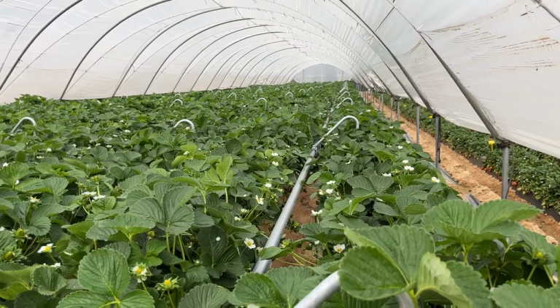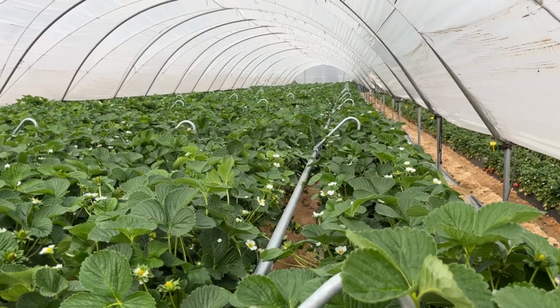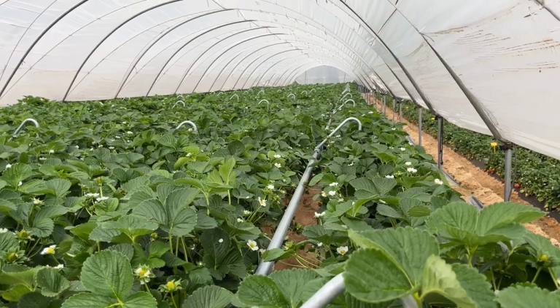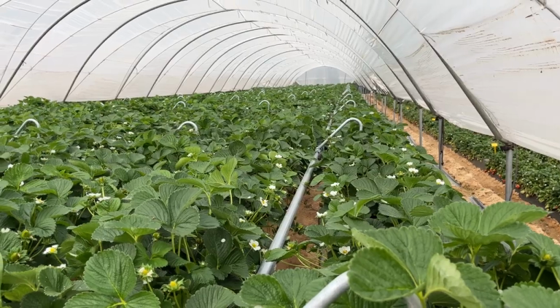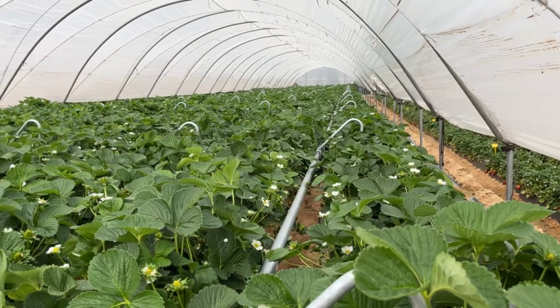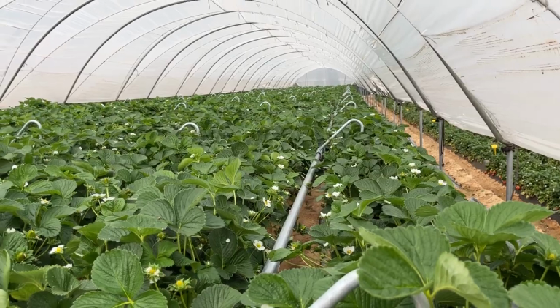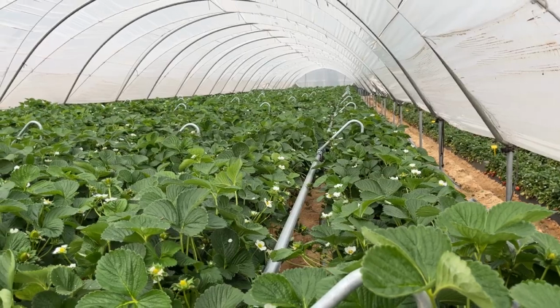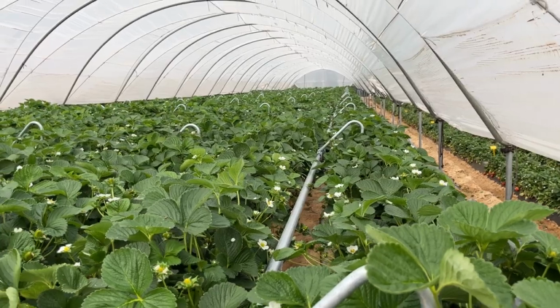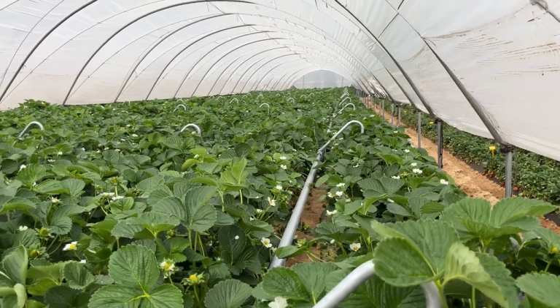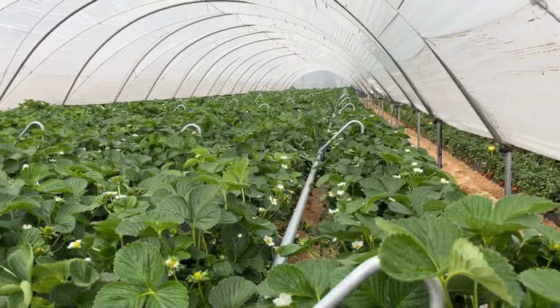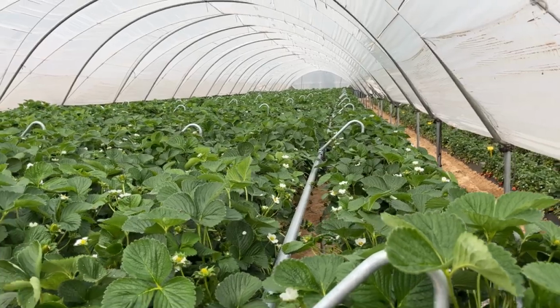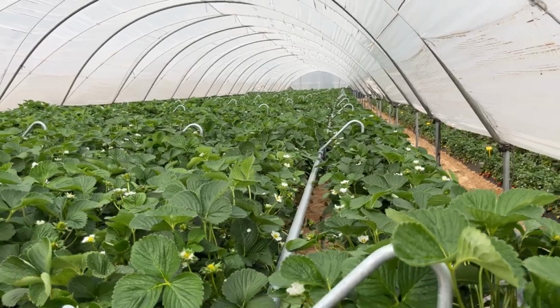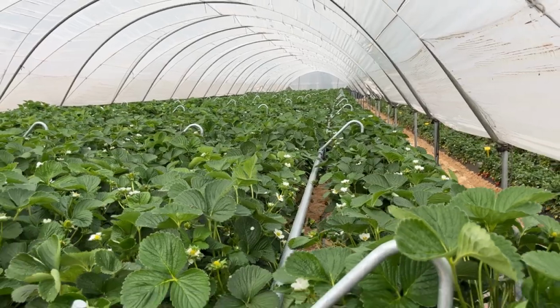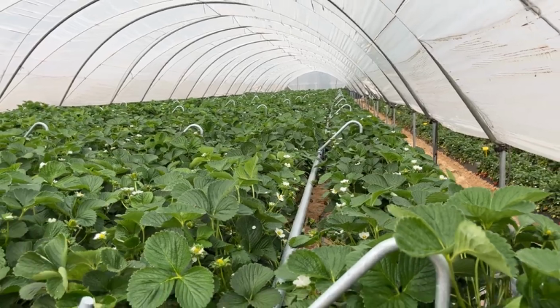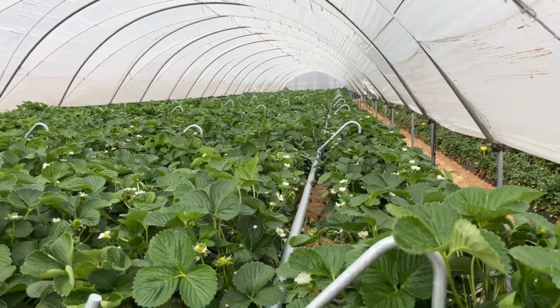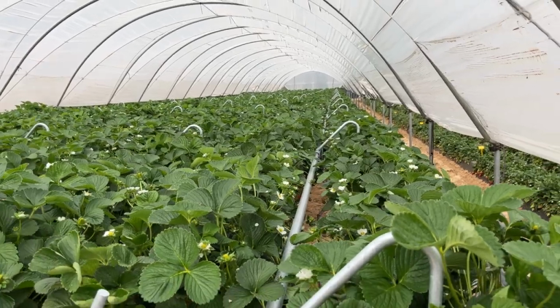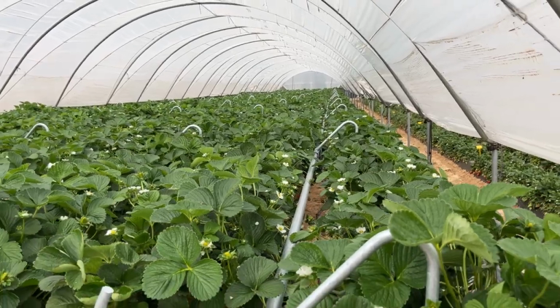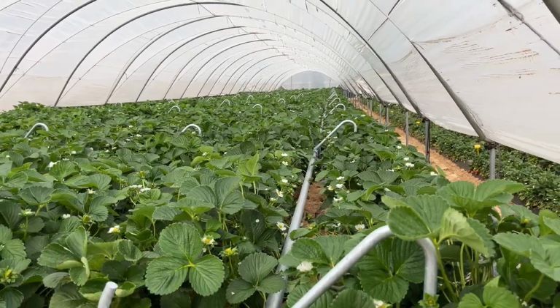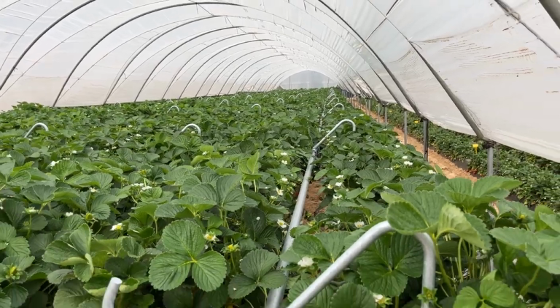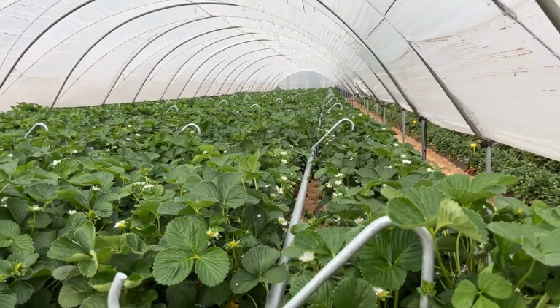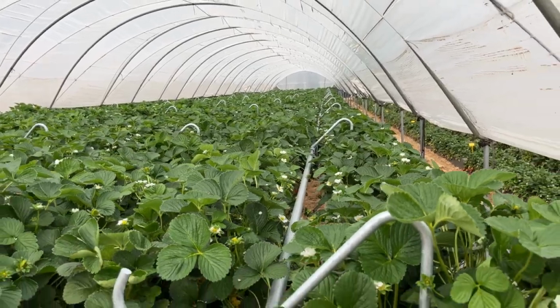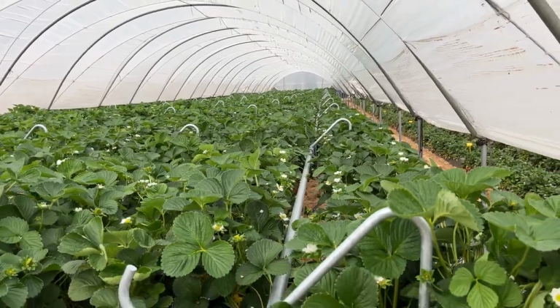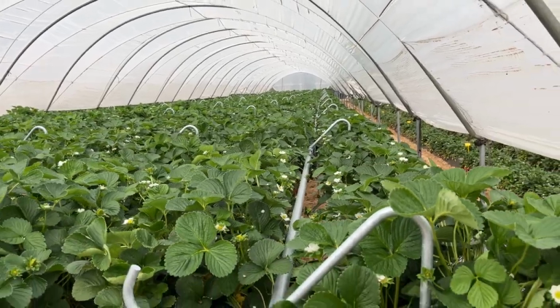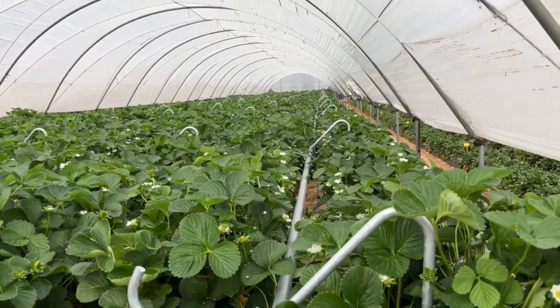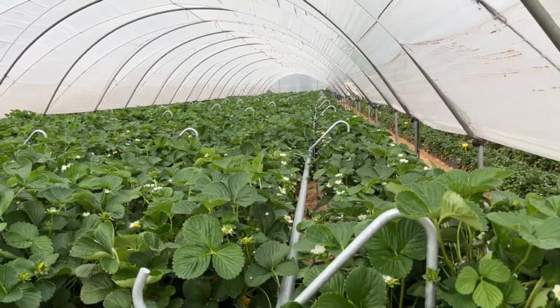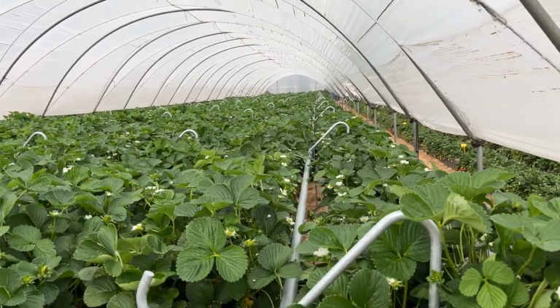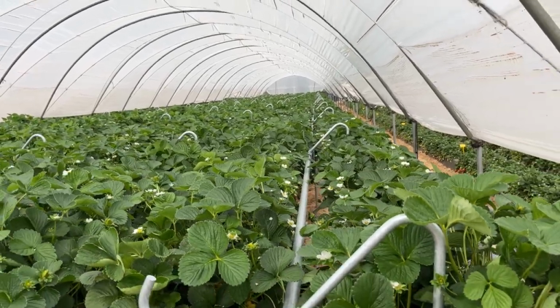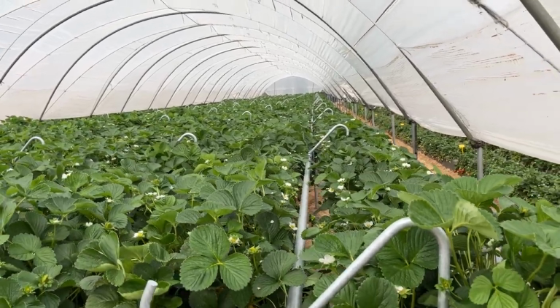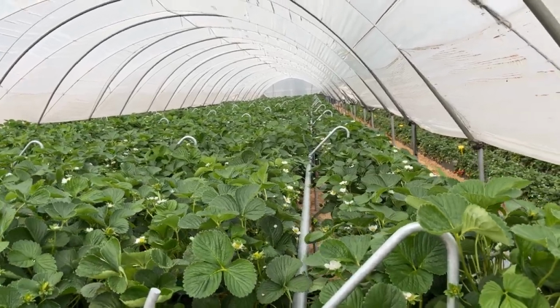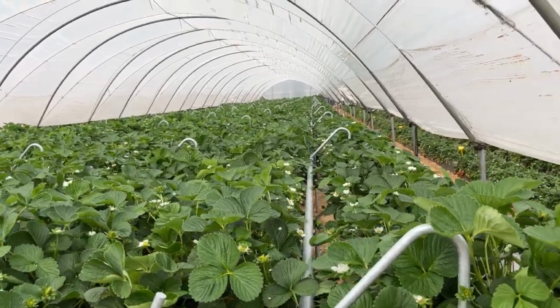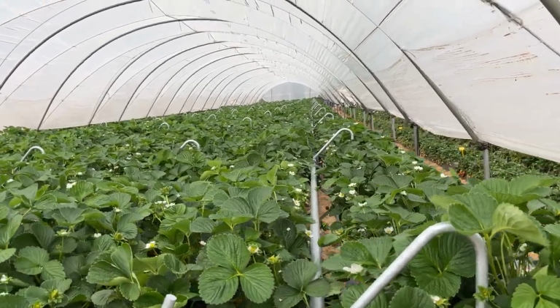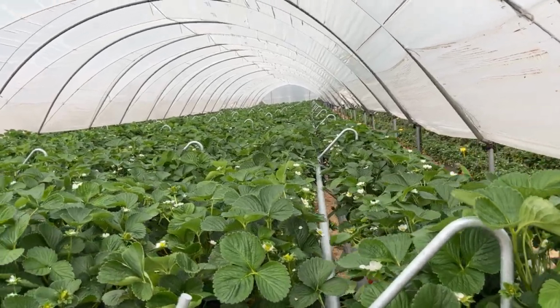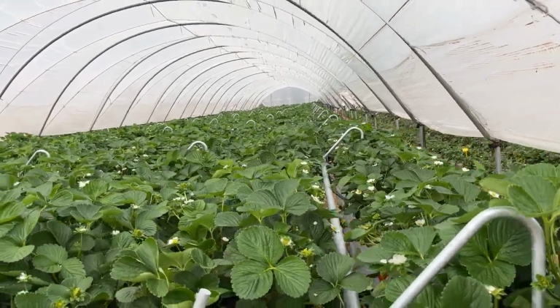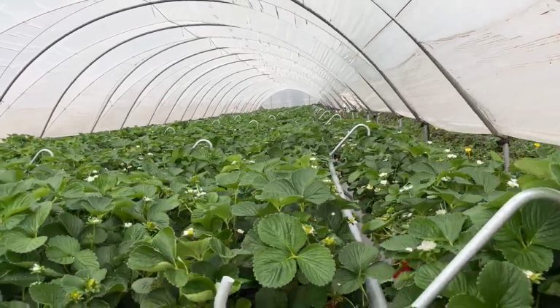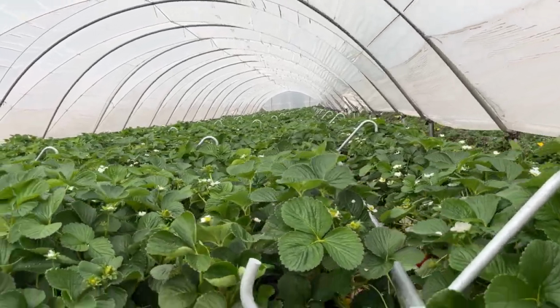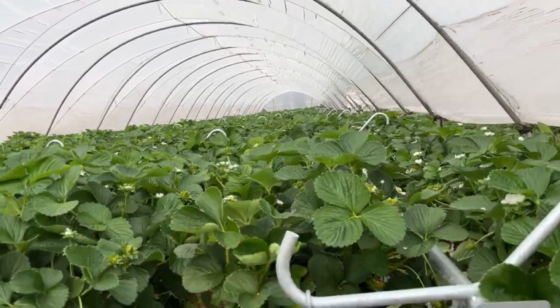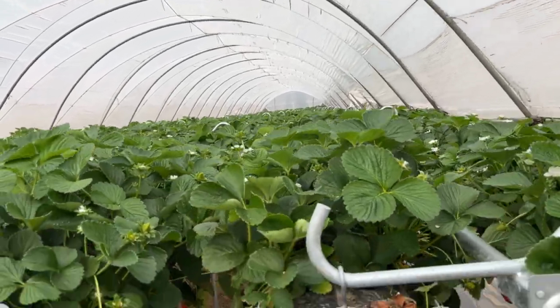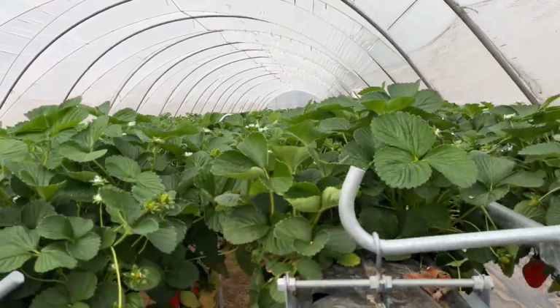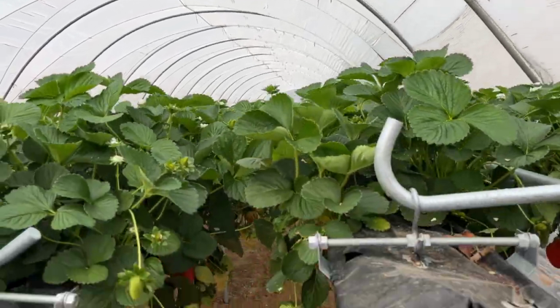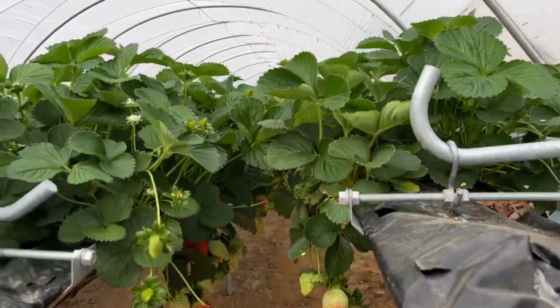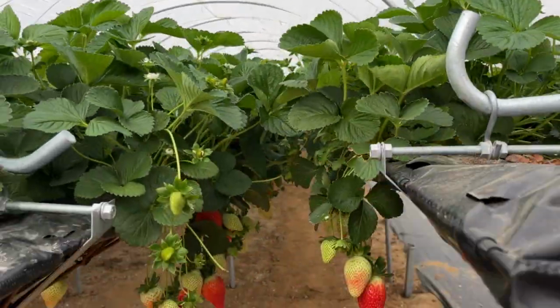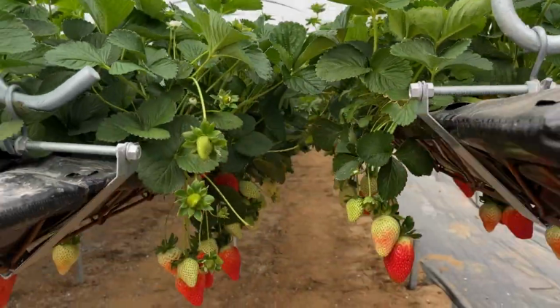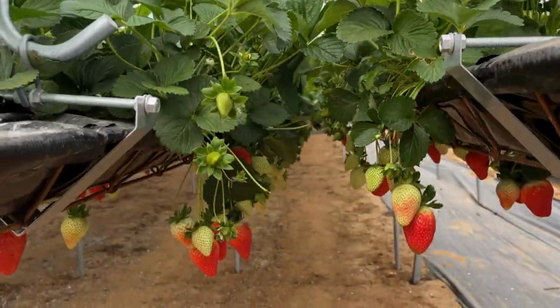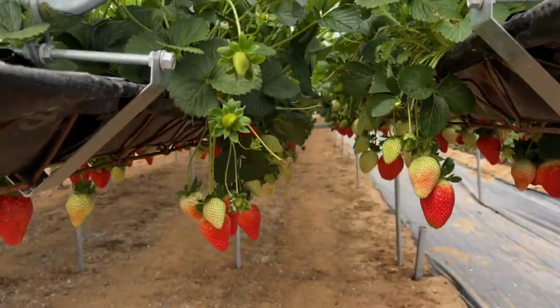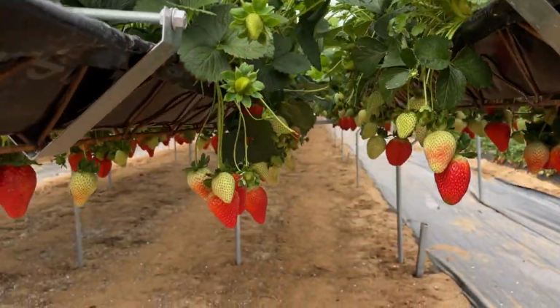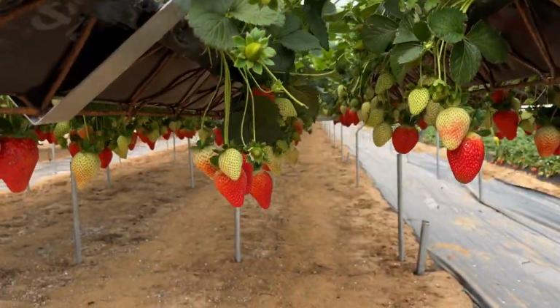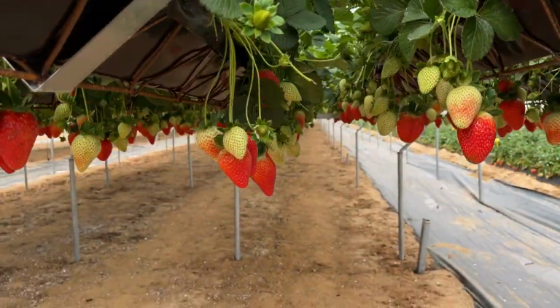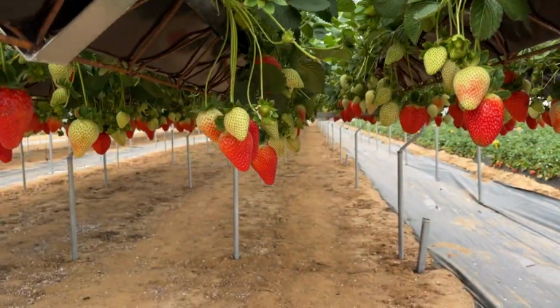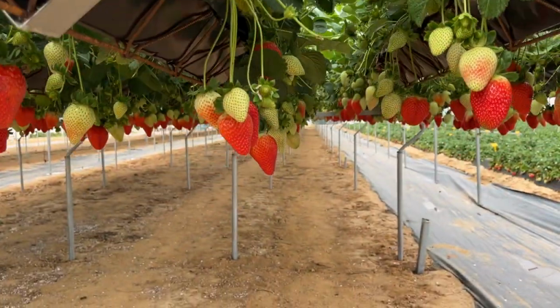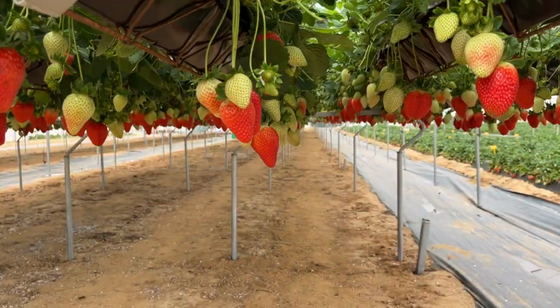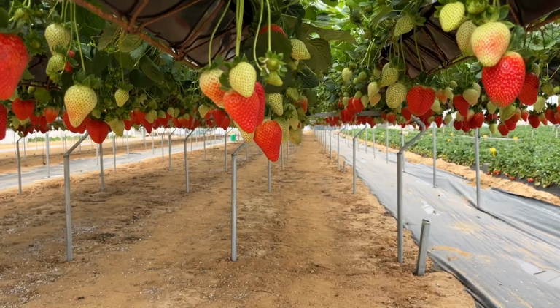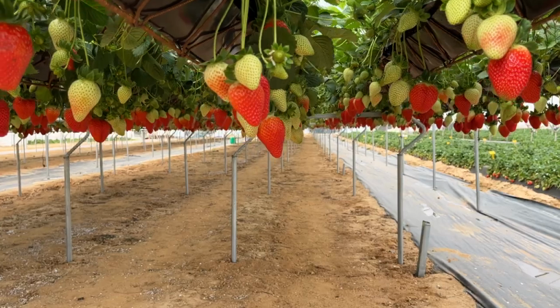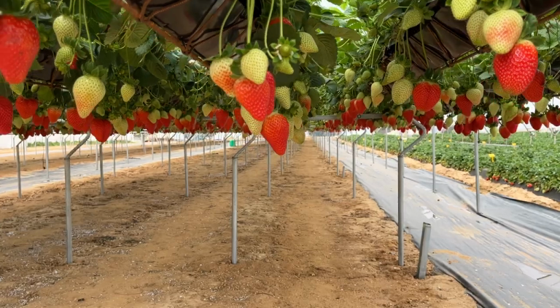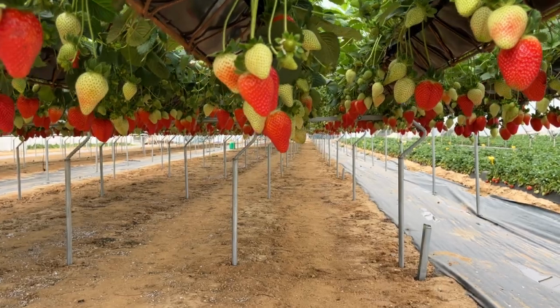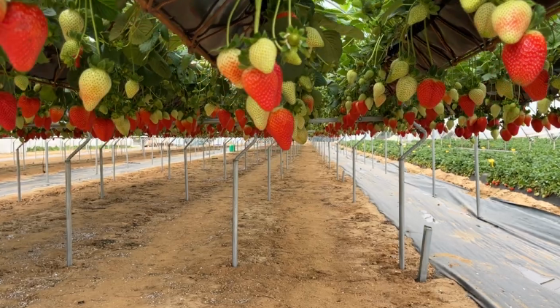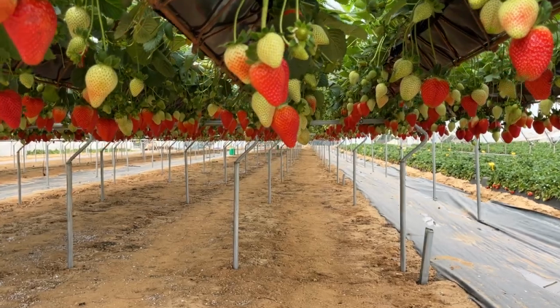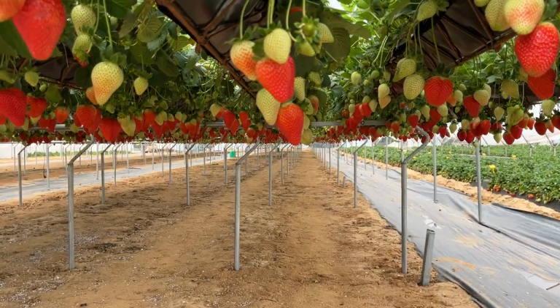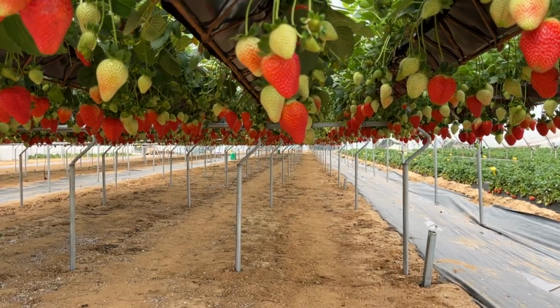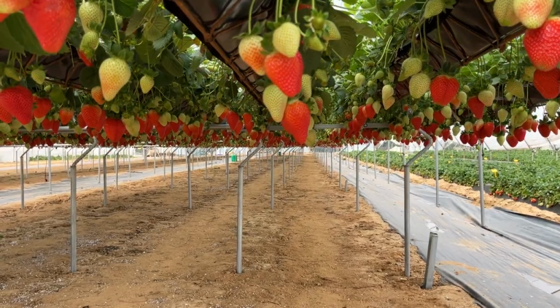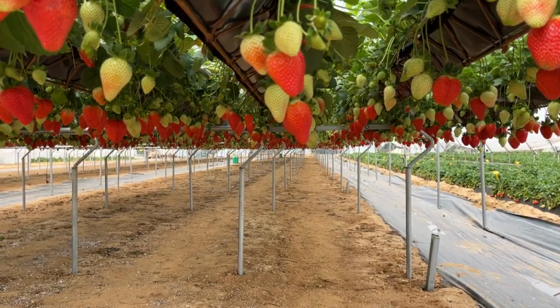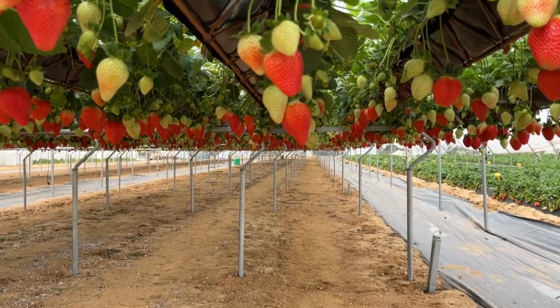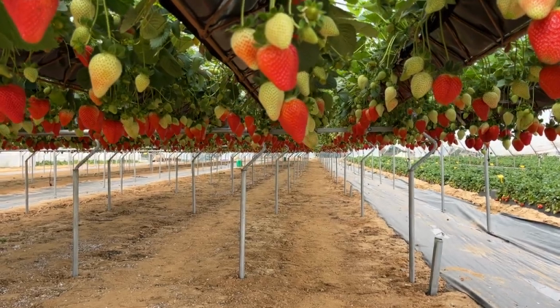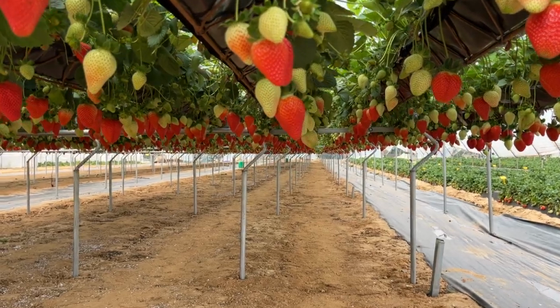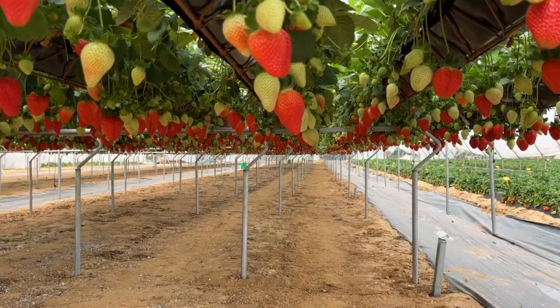It's a rotational system by NGS, and look at the strawberries — look at the quality of those strawberries!